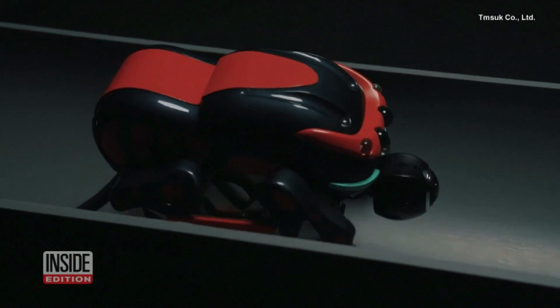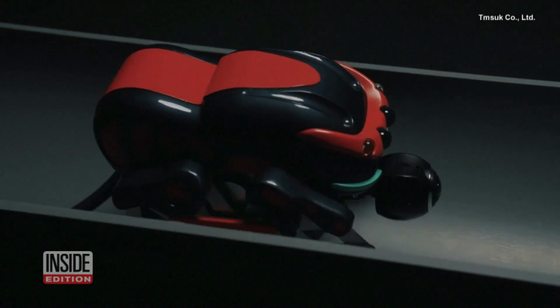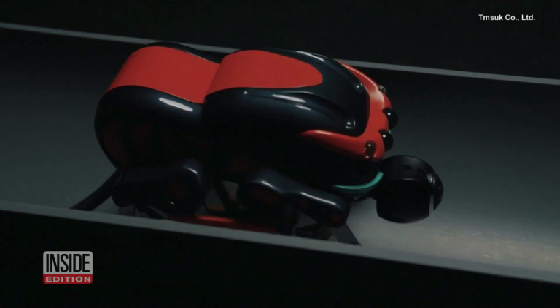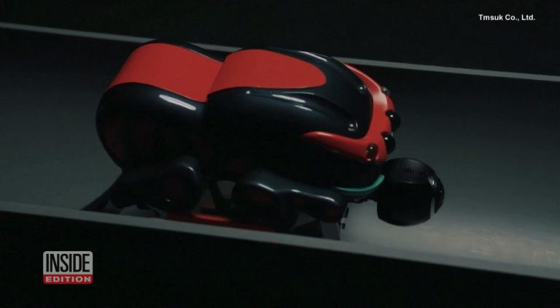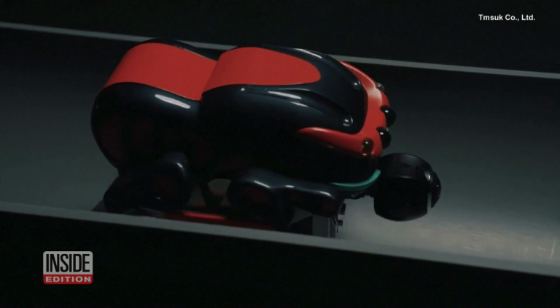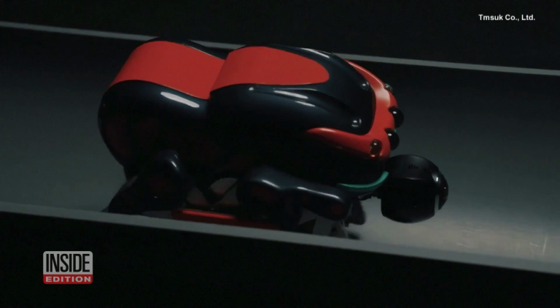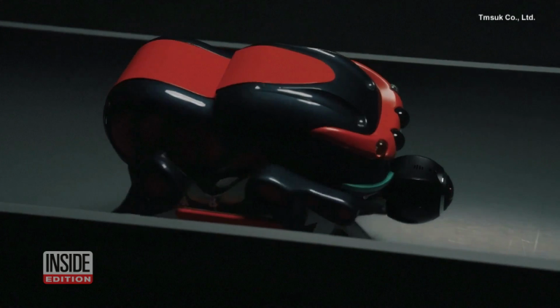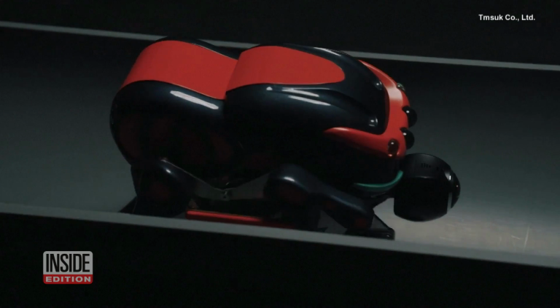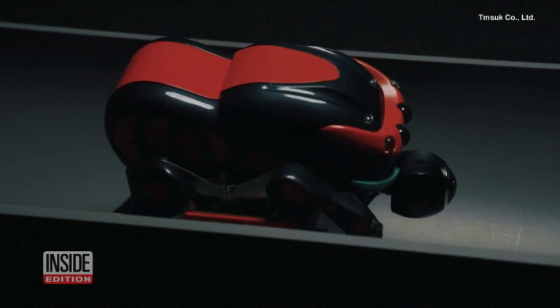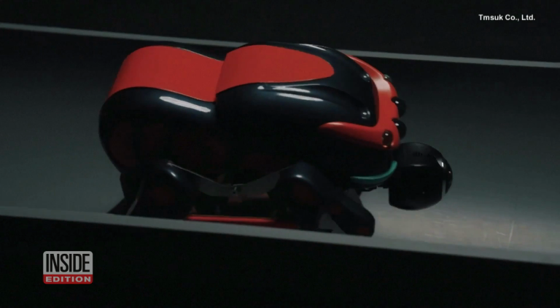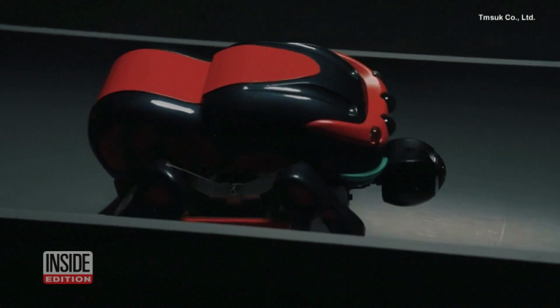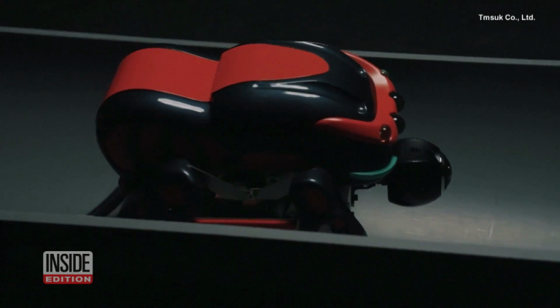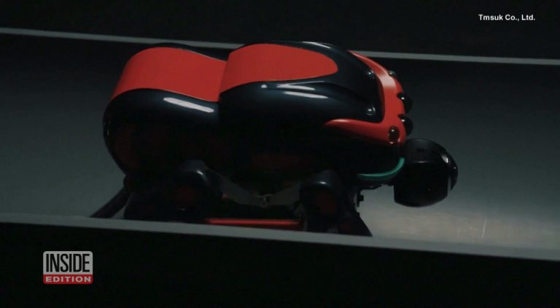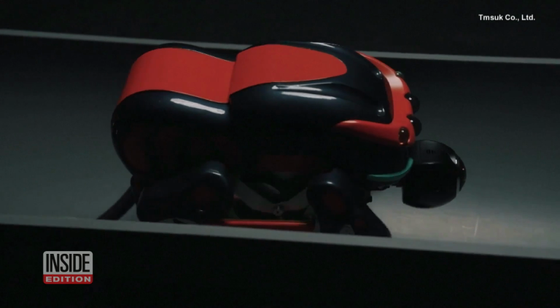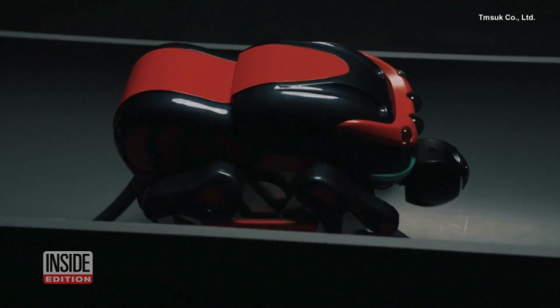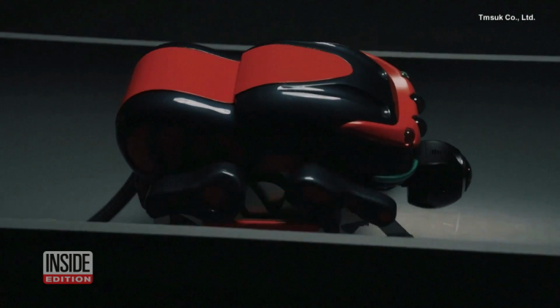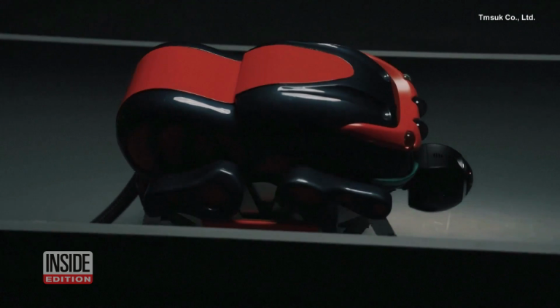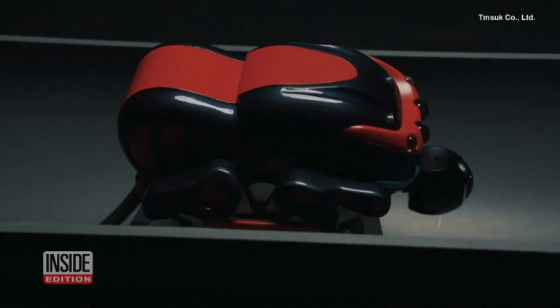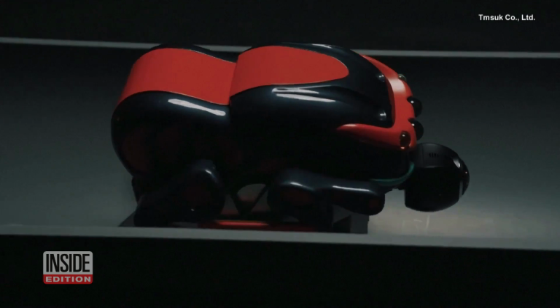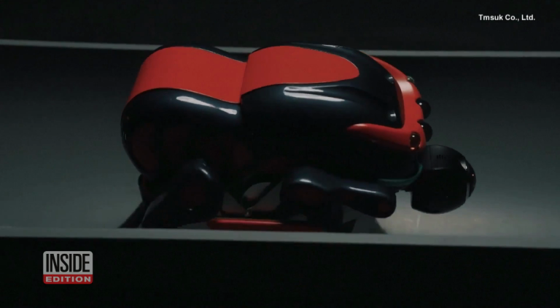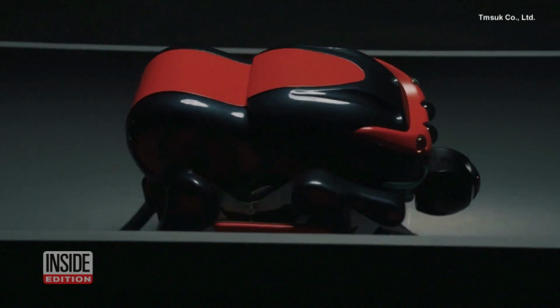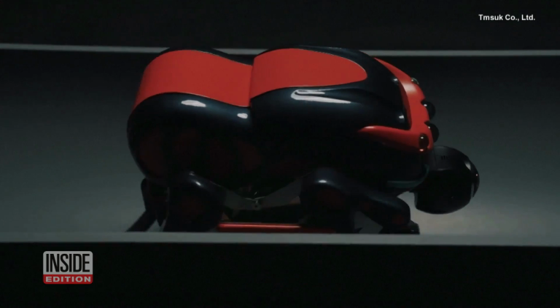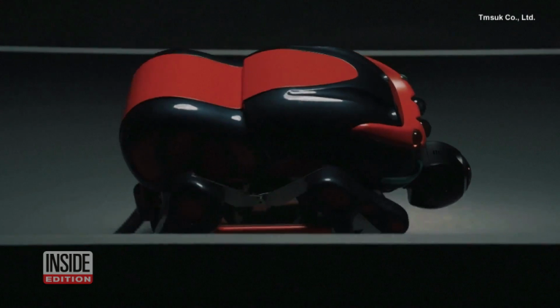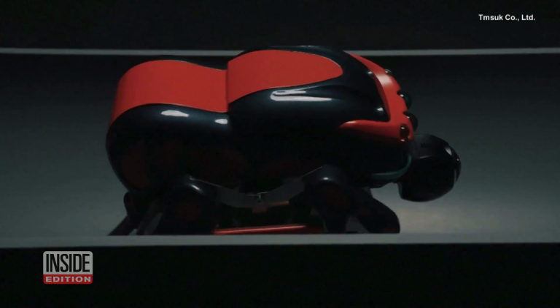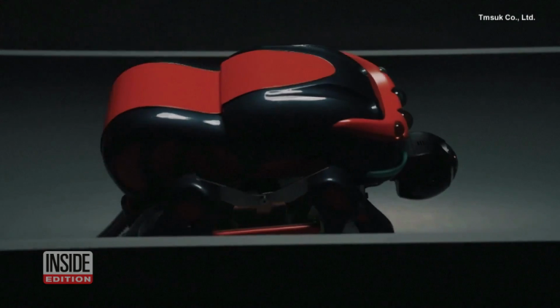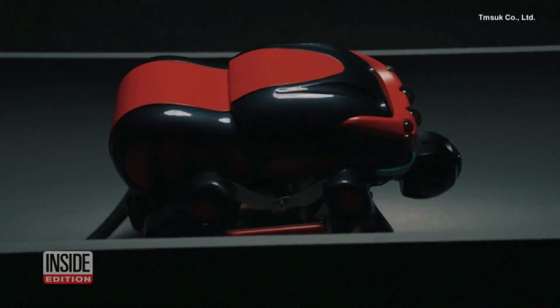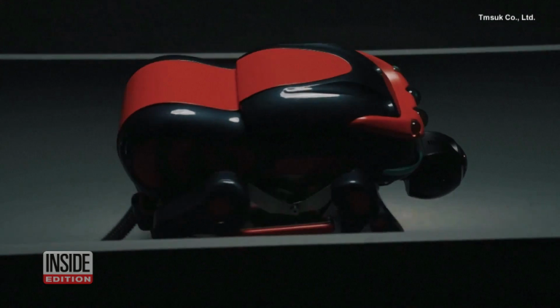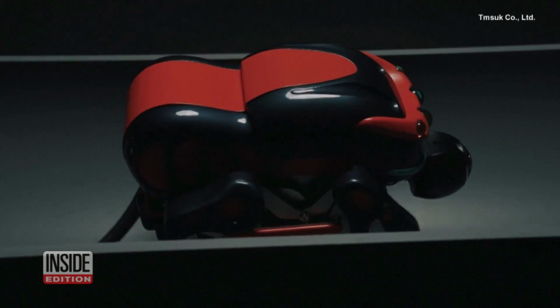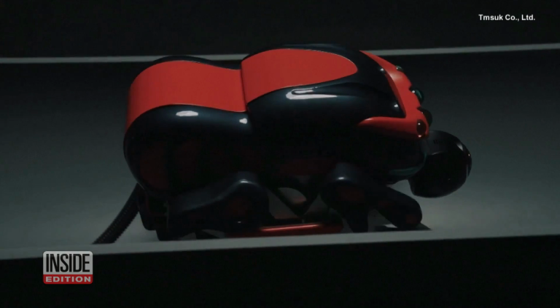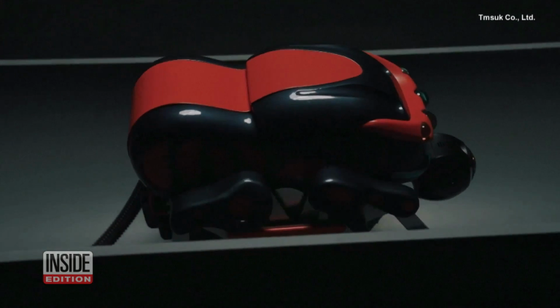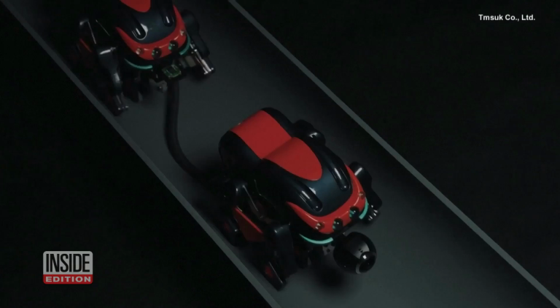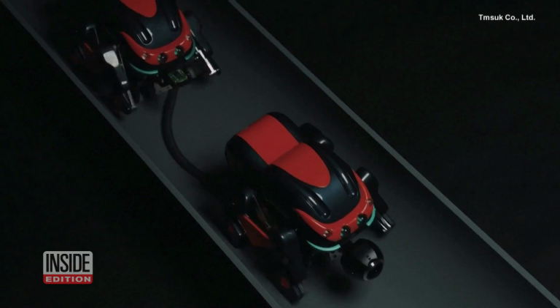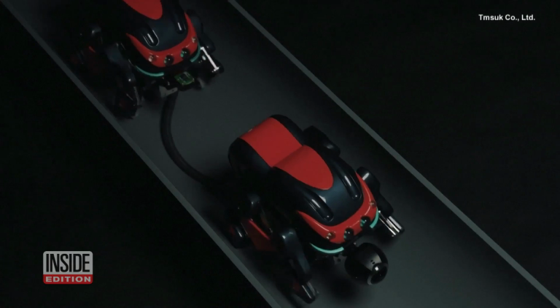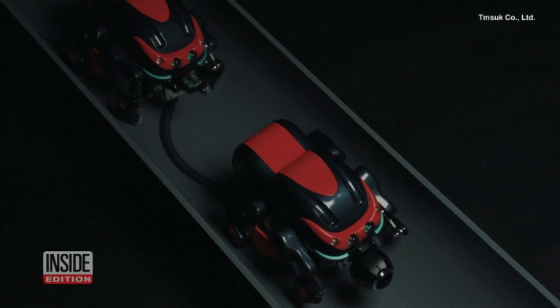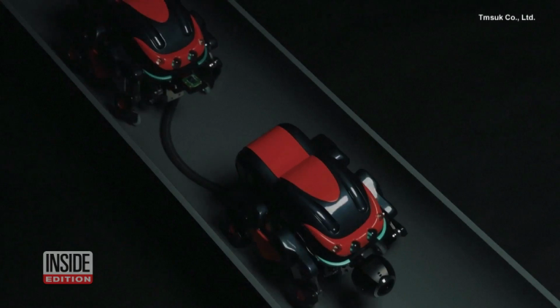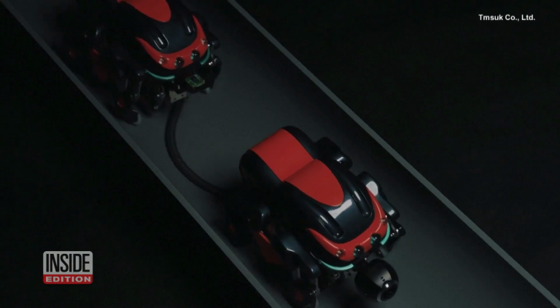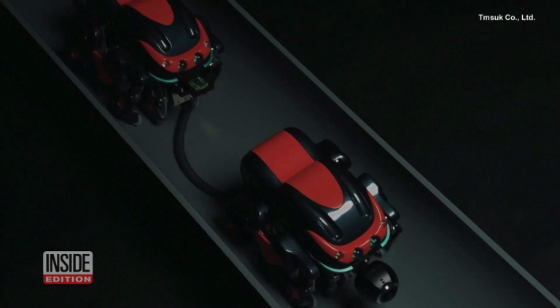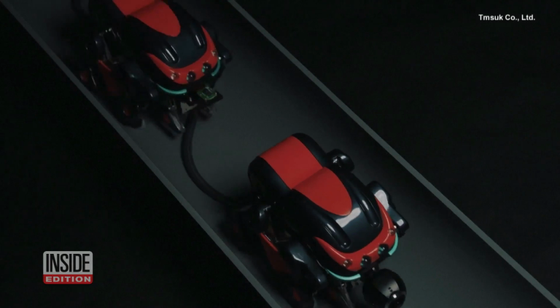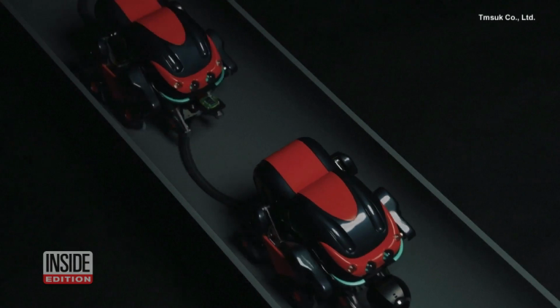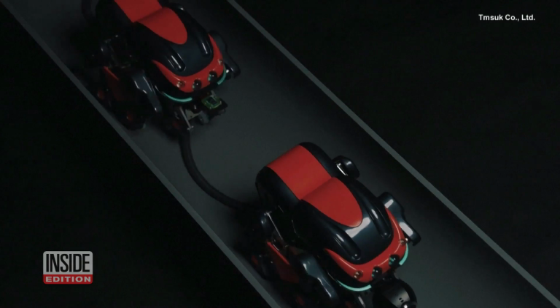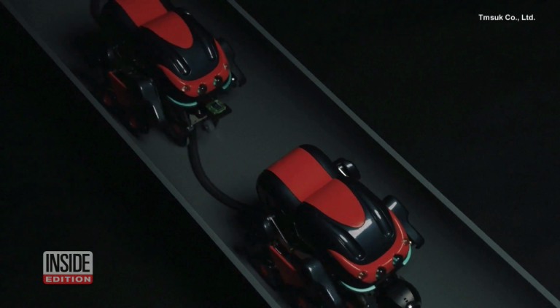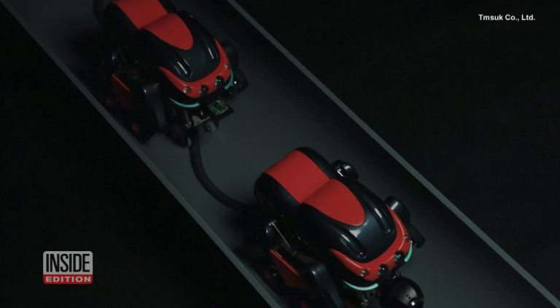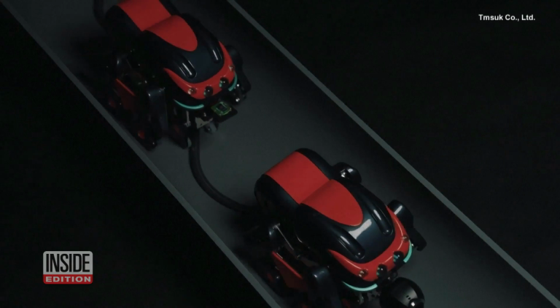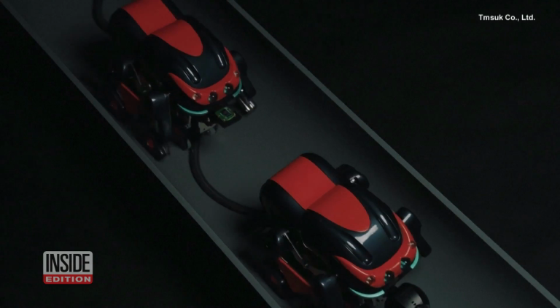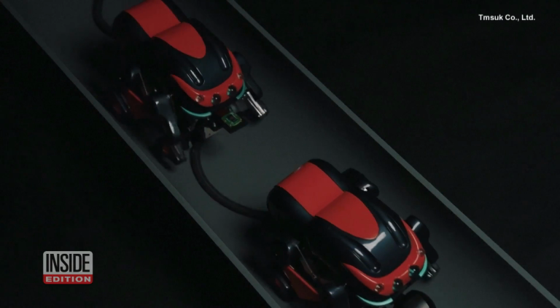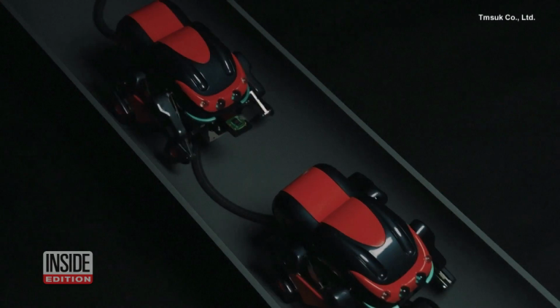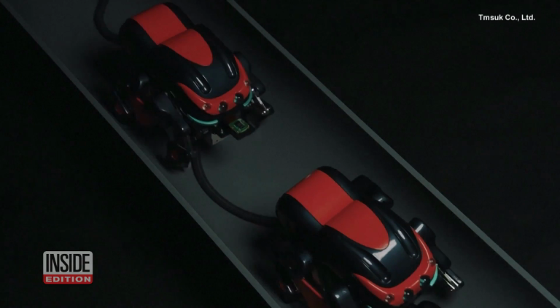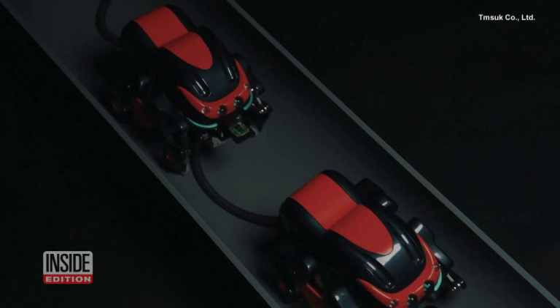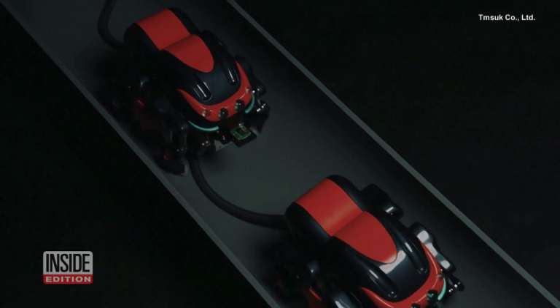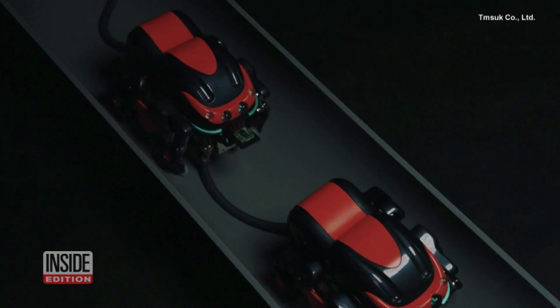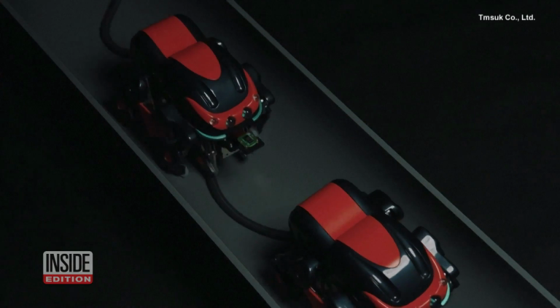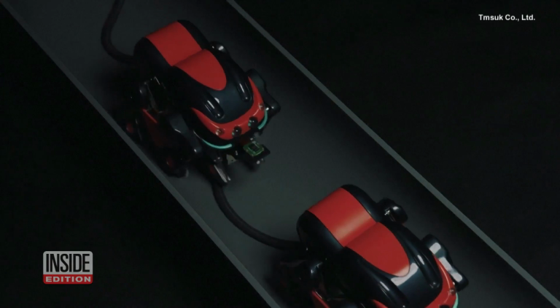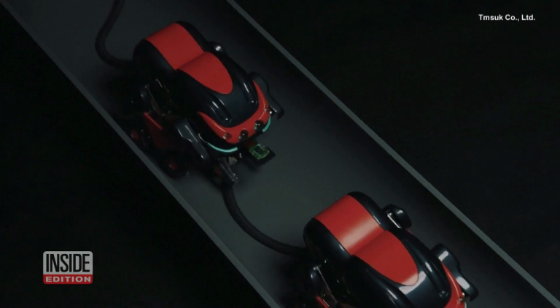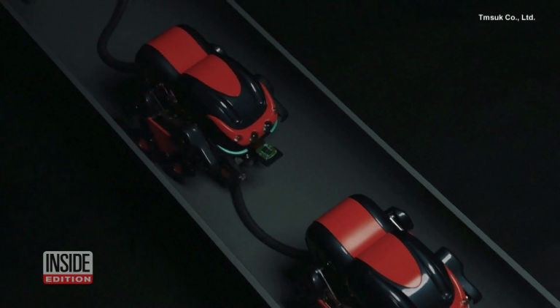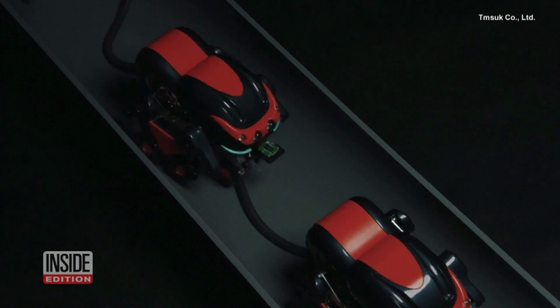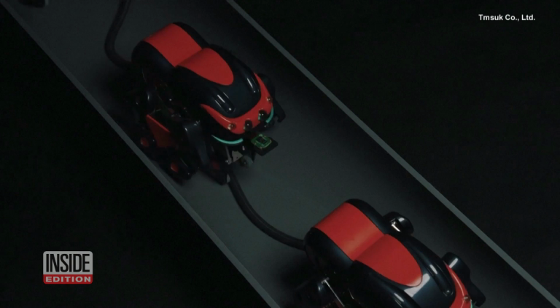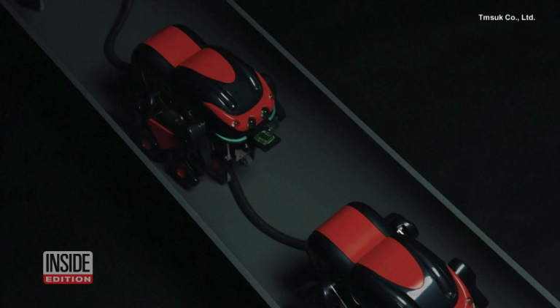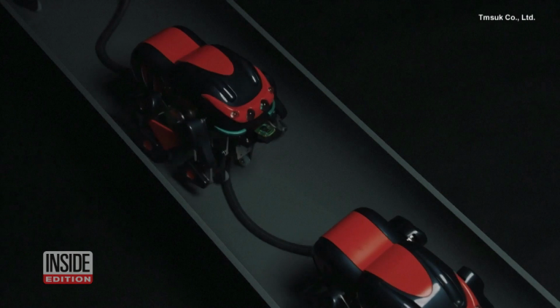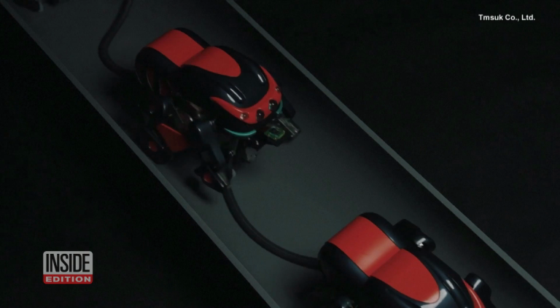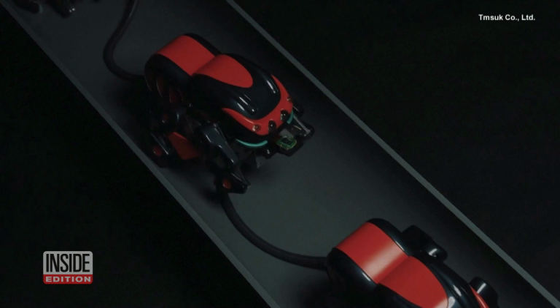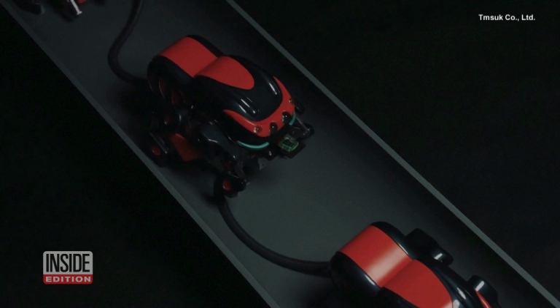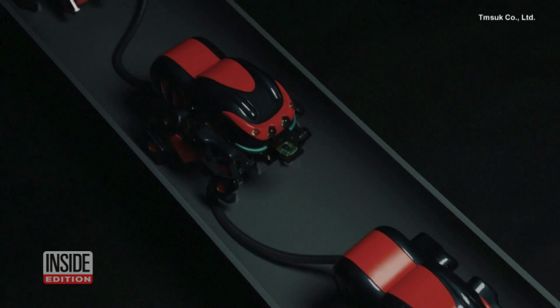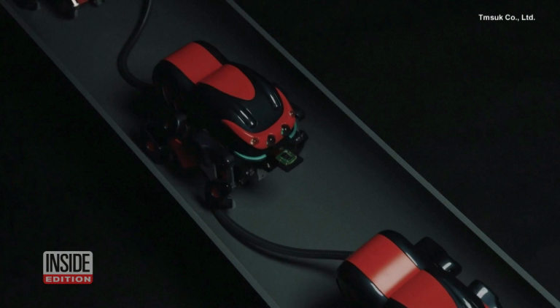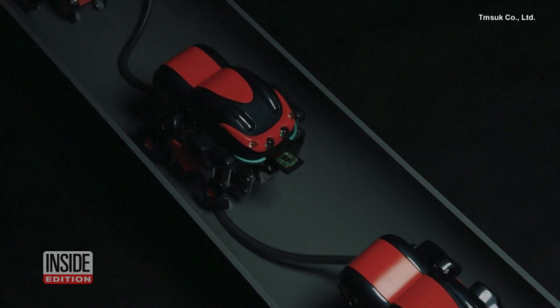For now, the bot can only inspect sewer pipes, but developers hope they could get it to carry out simple sewer pipe repairs.